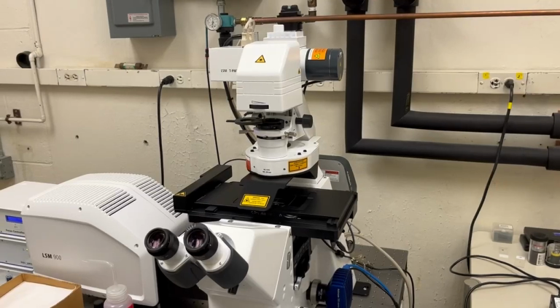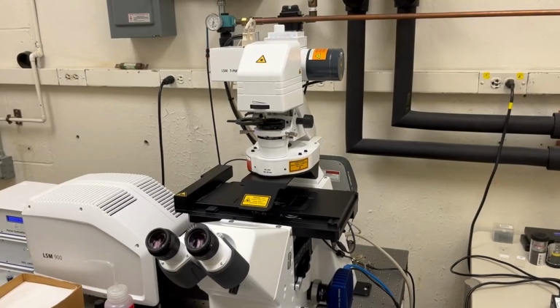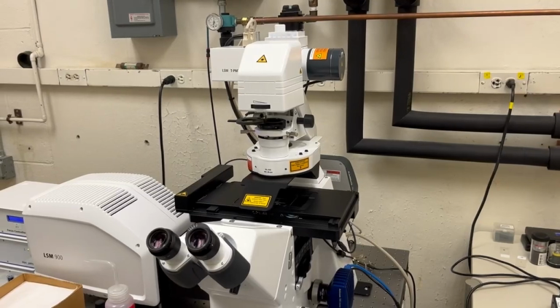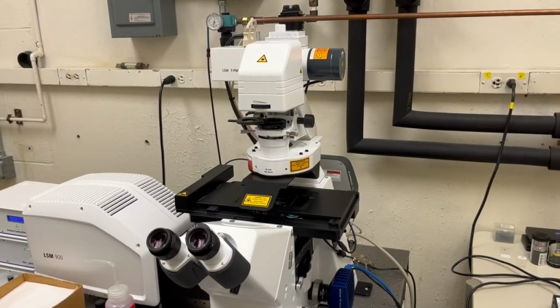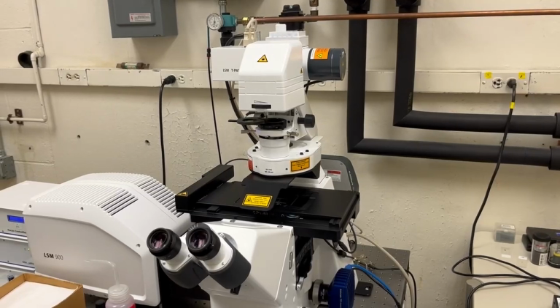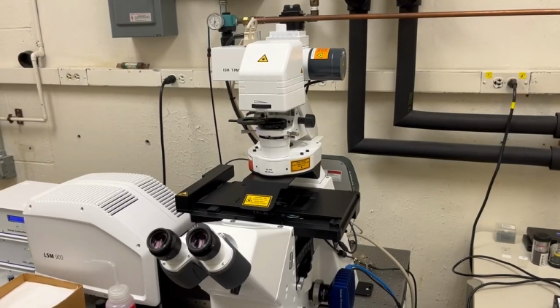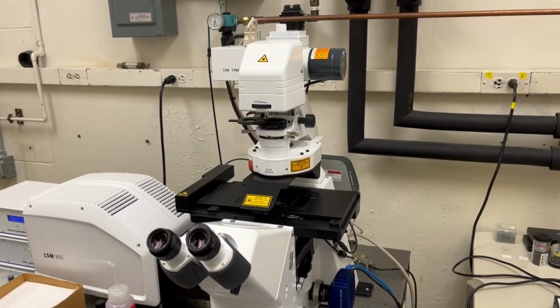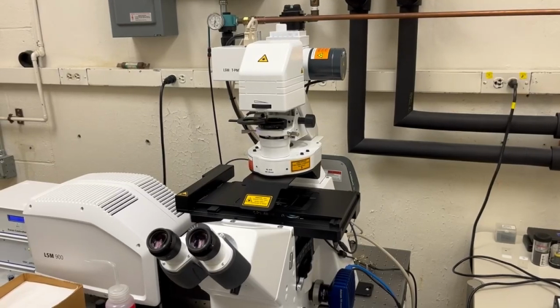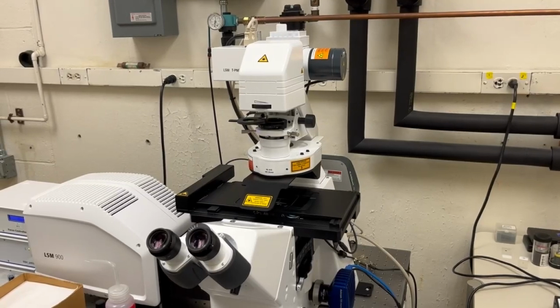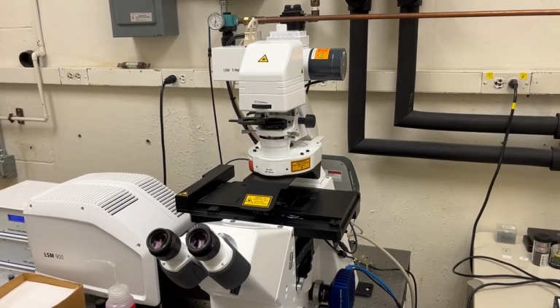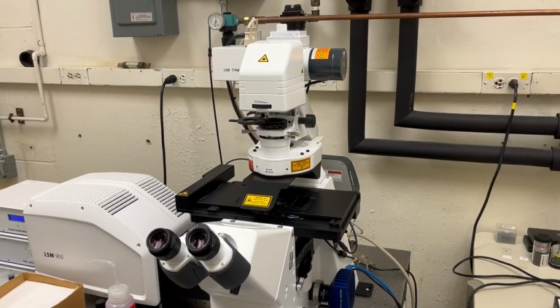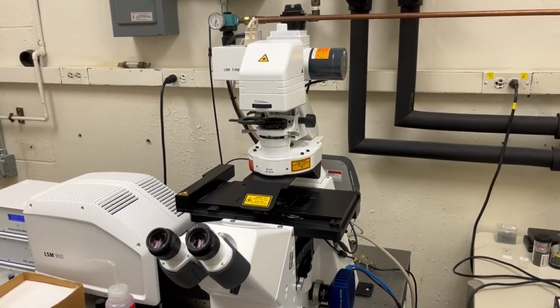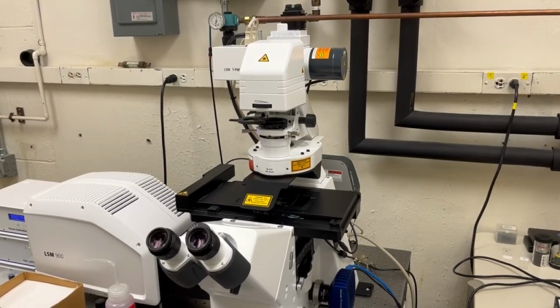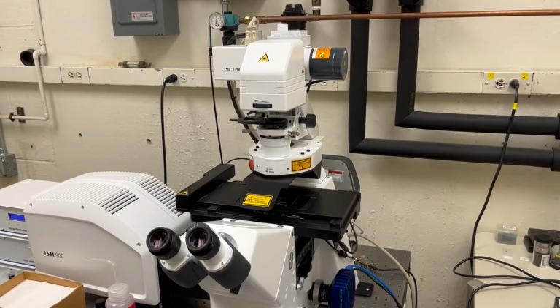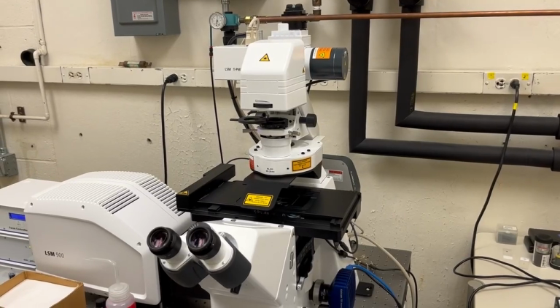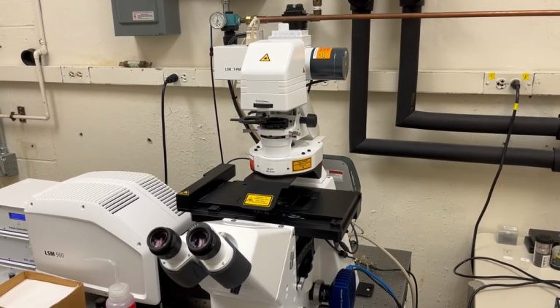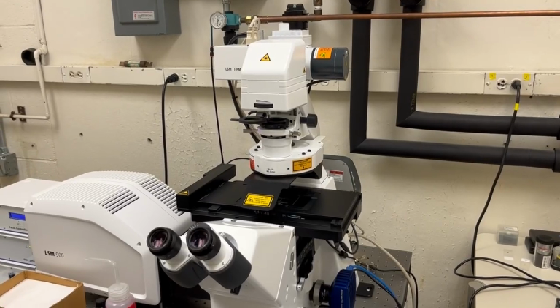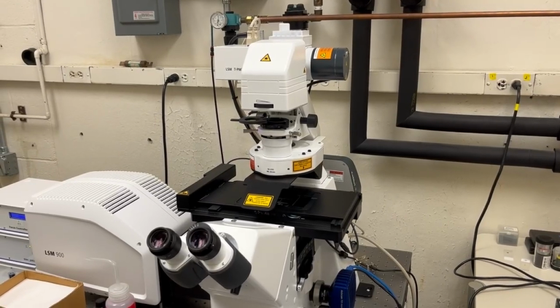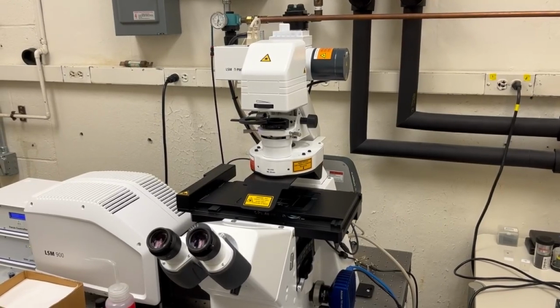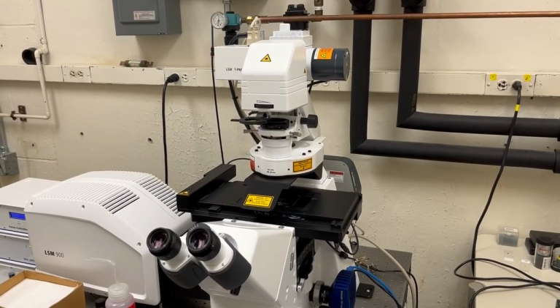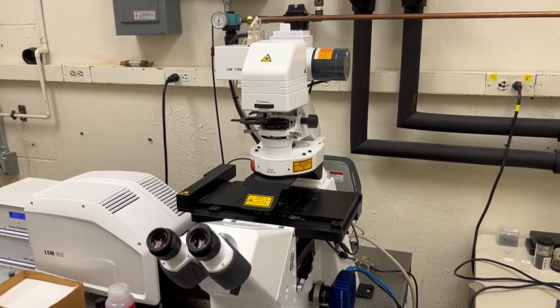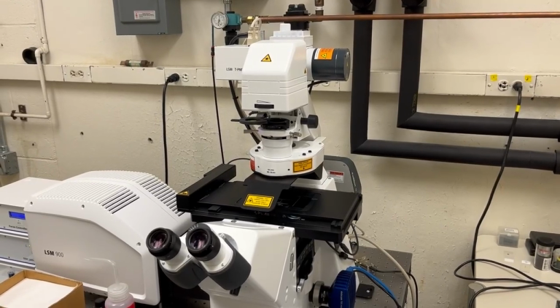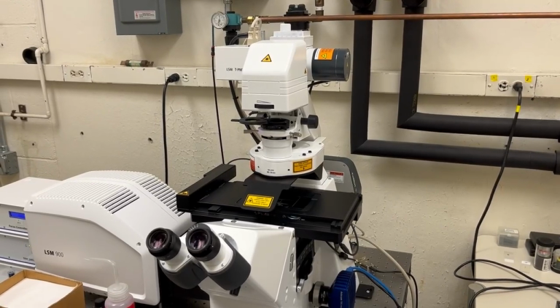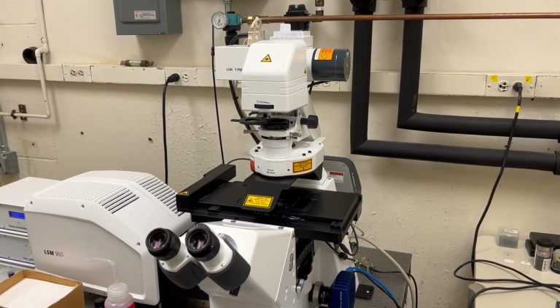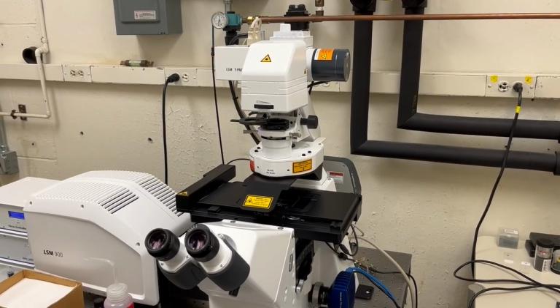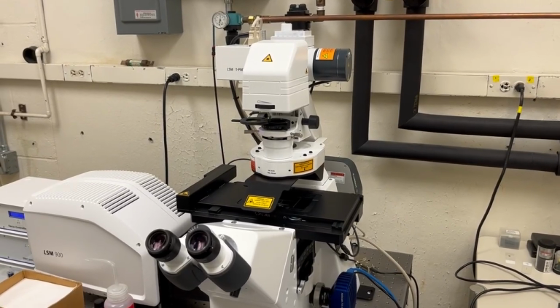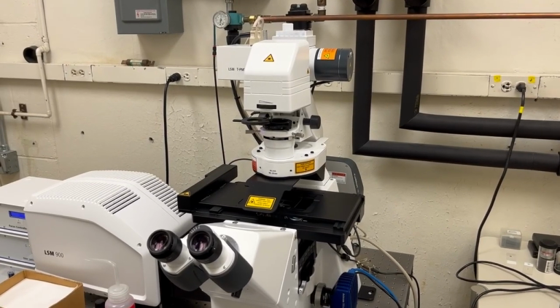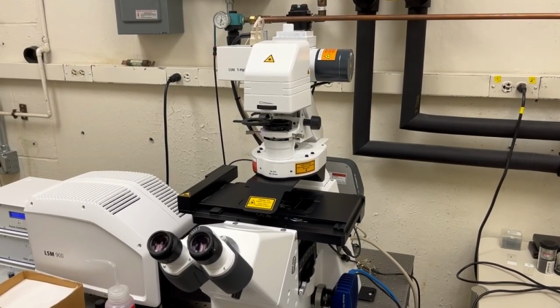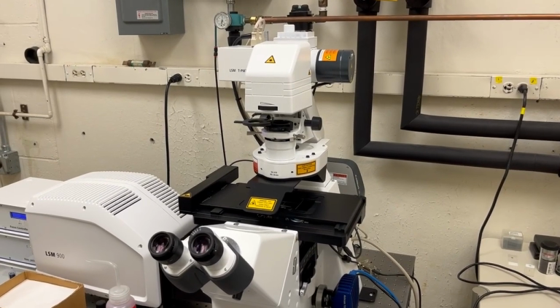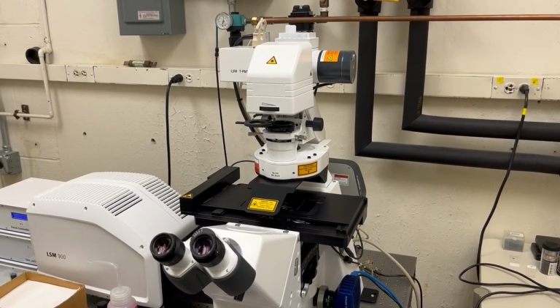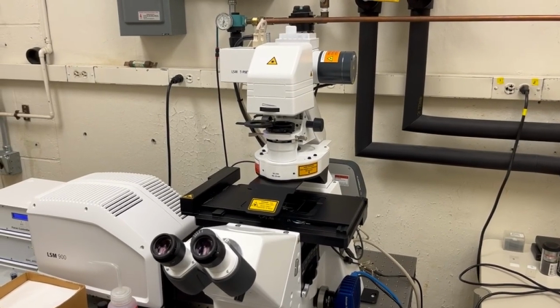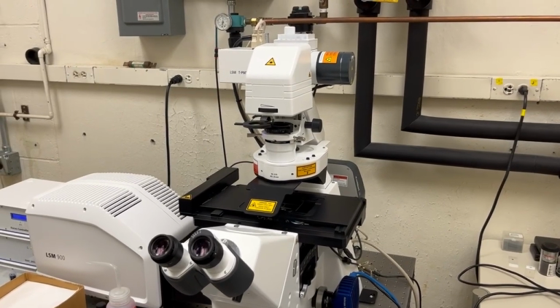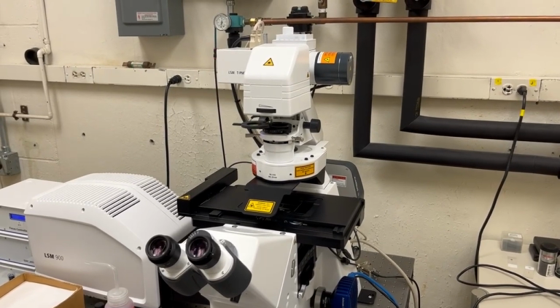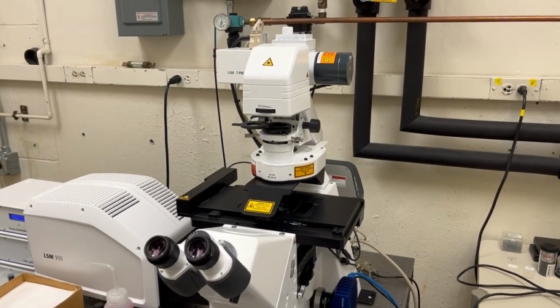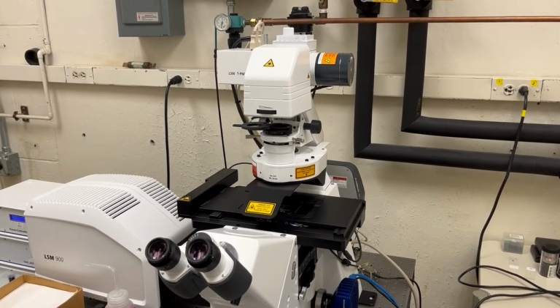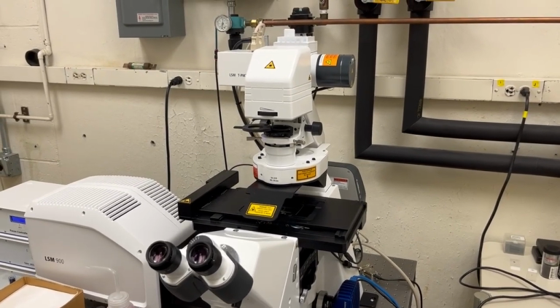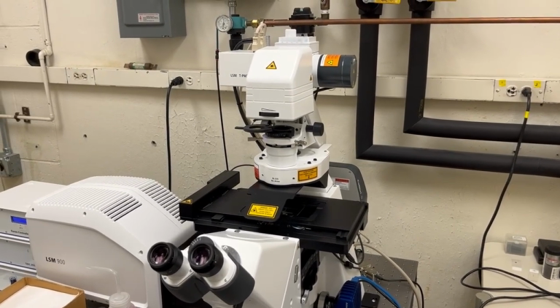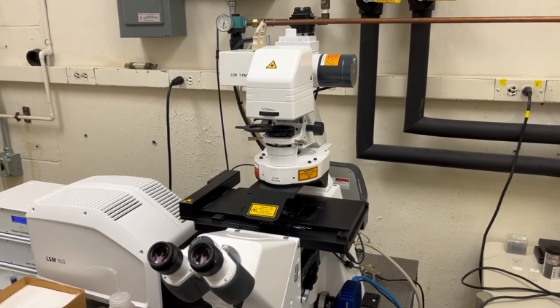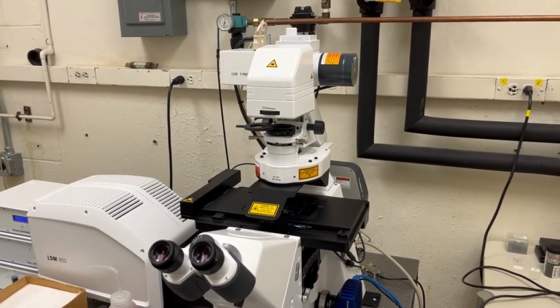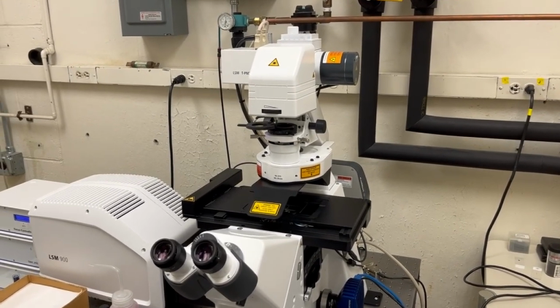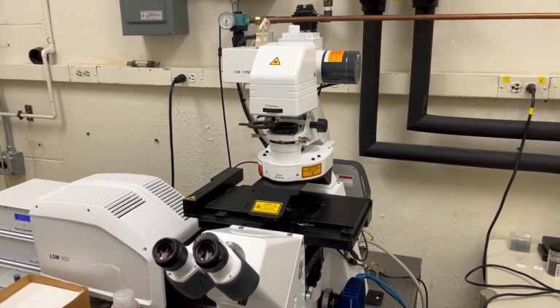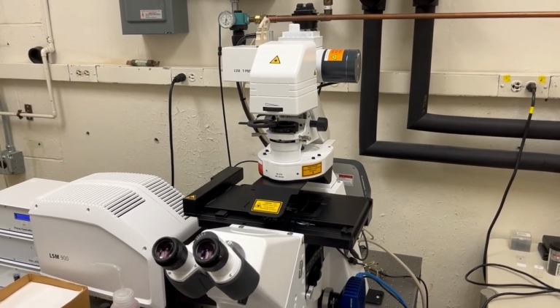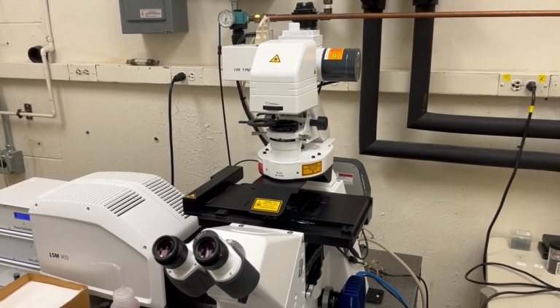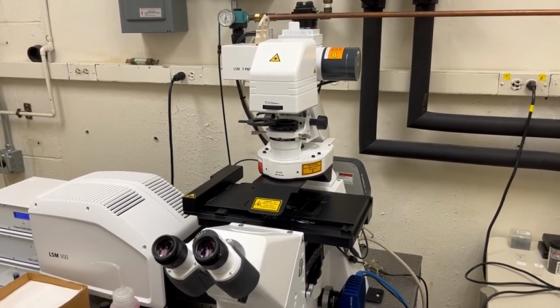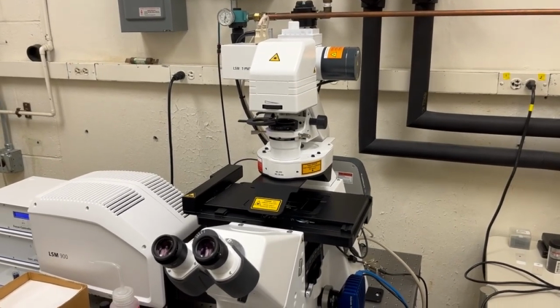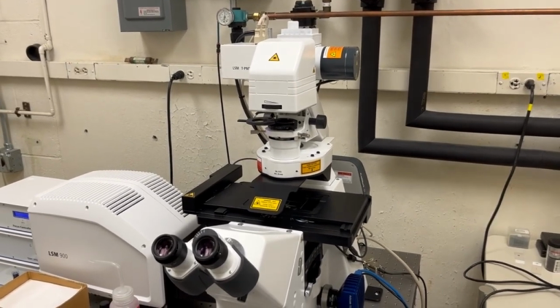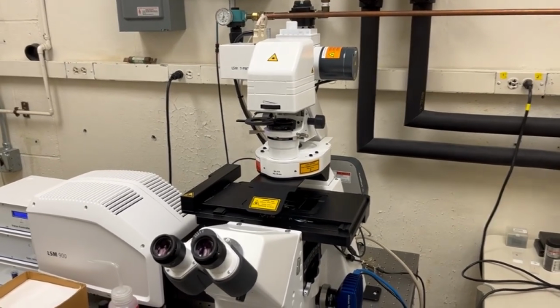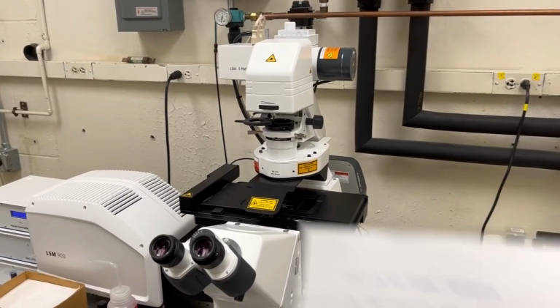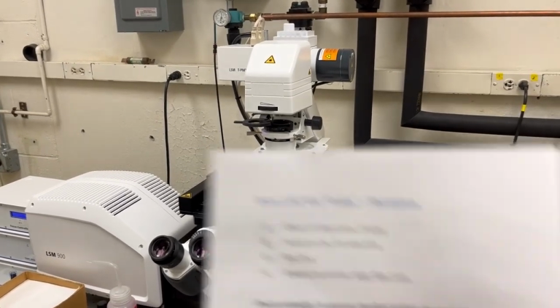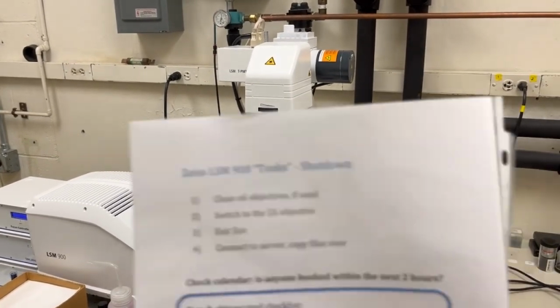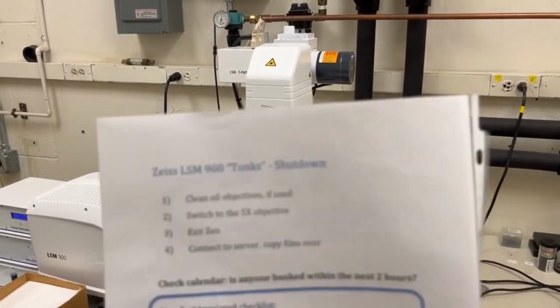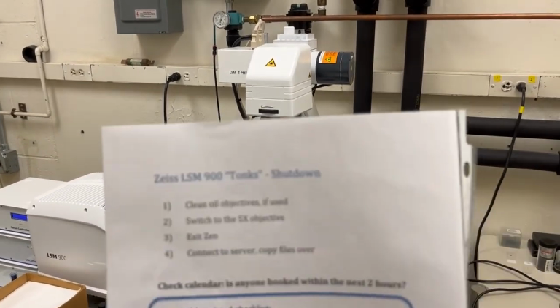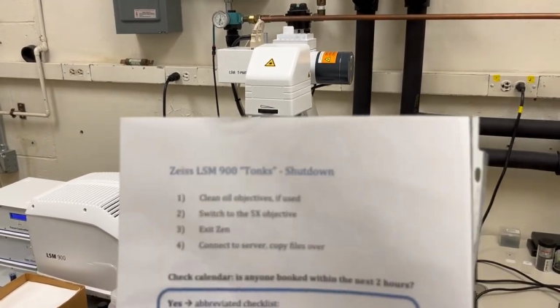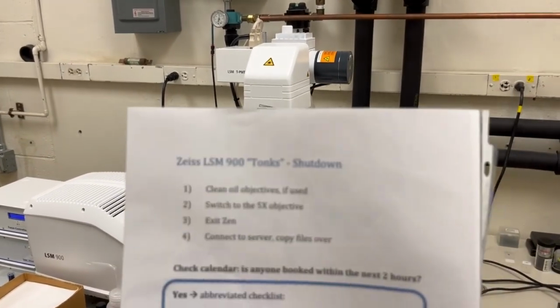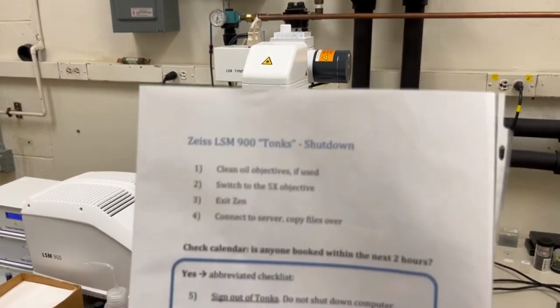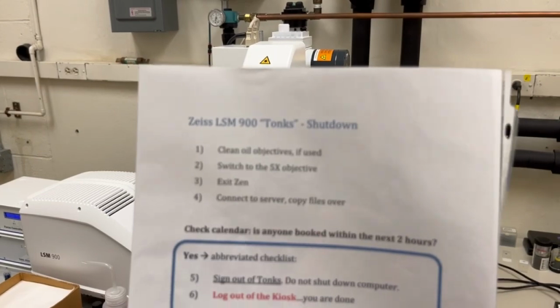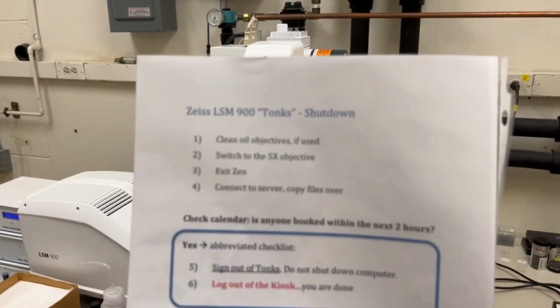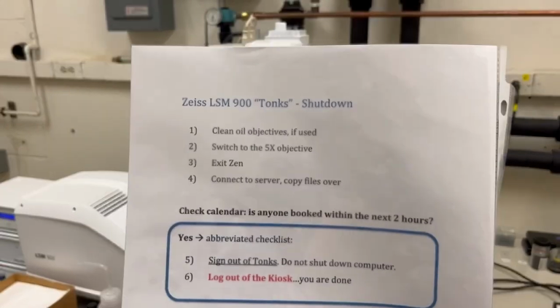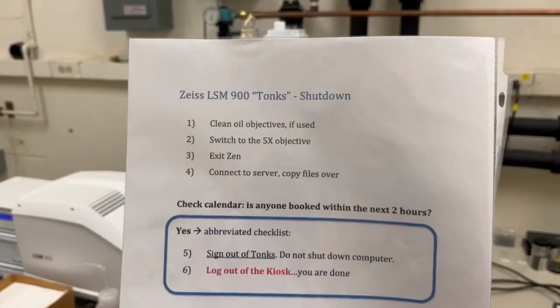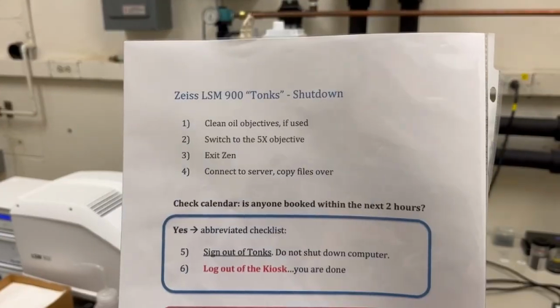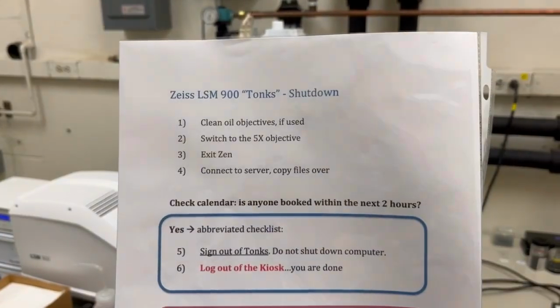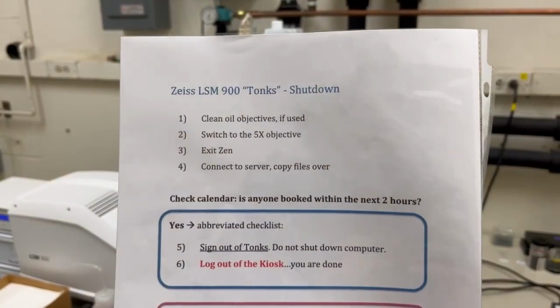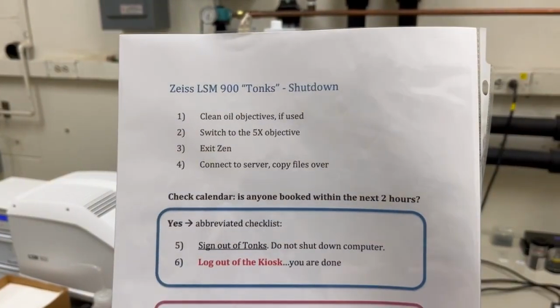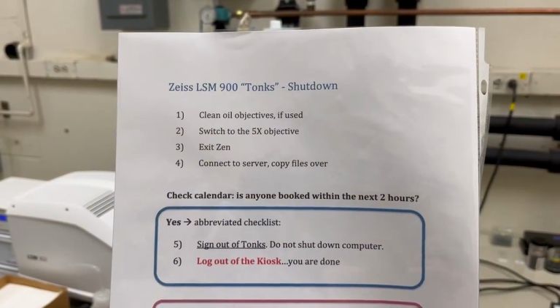This video will show you how to shut down the LSM 900 Tonks. We're going to follow the instructions on the shutdown checklist.